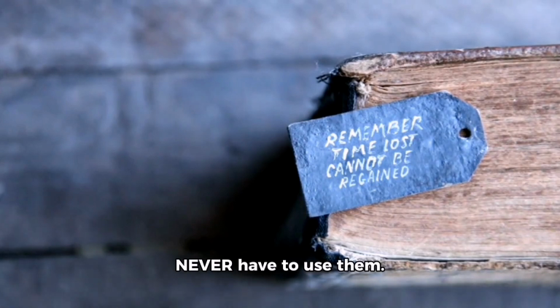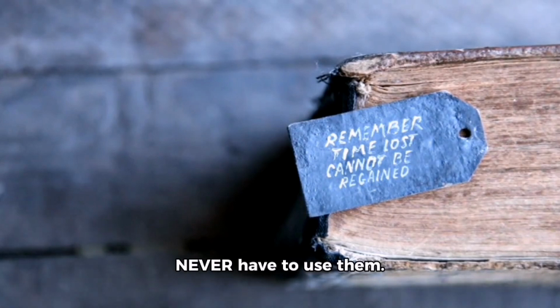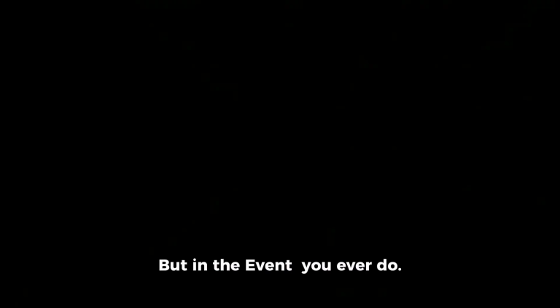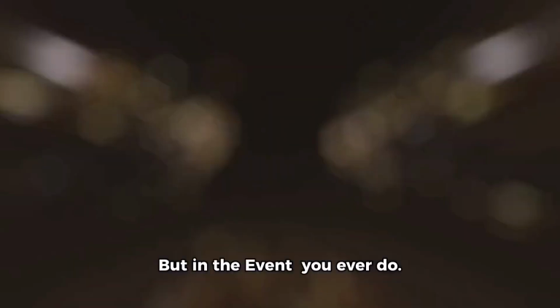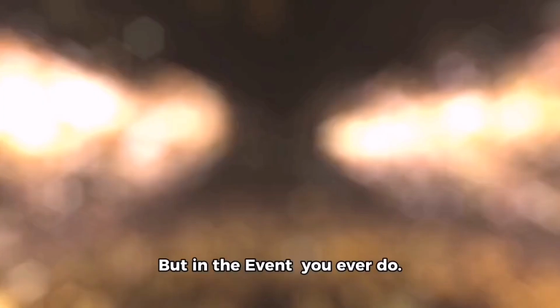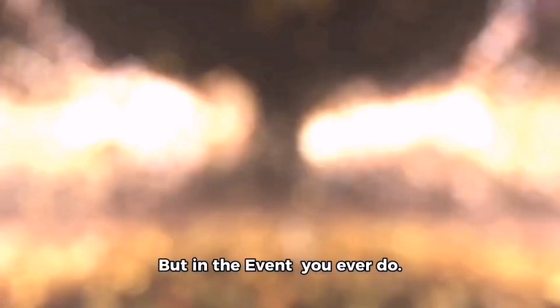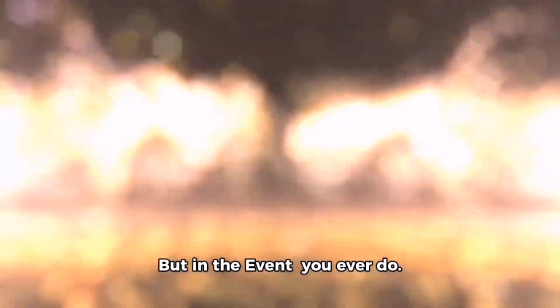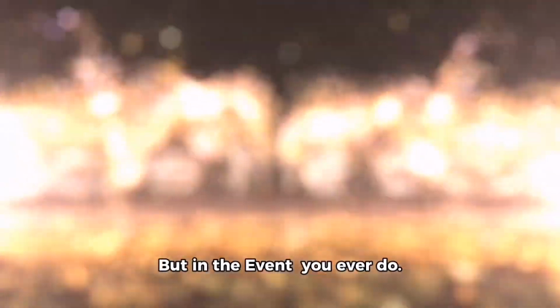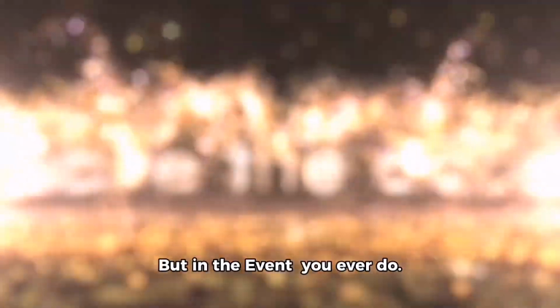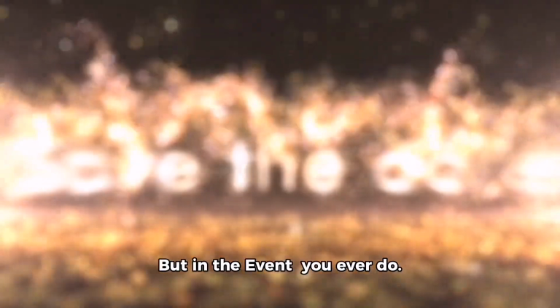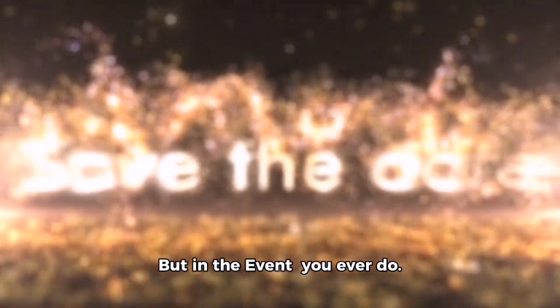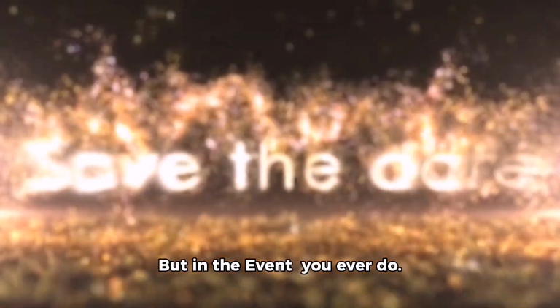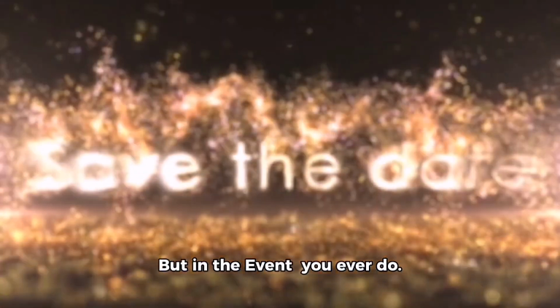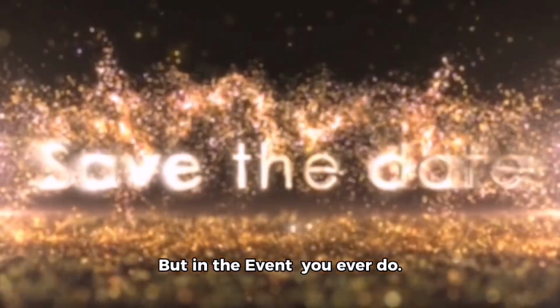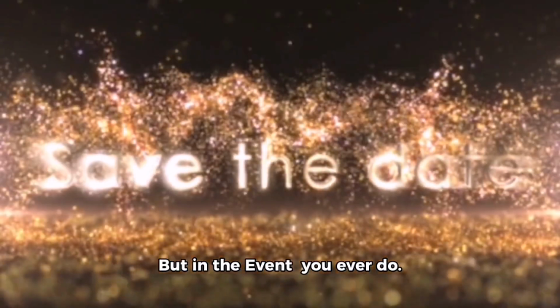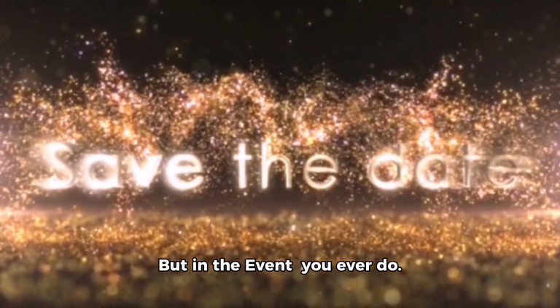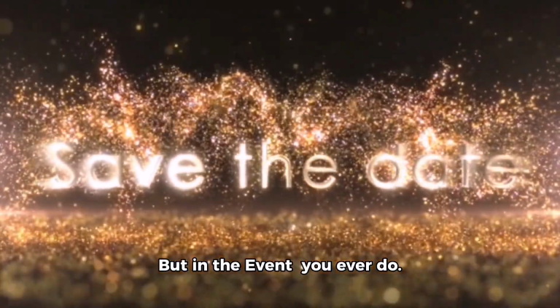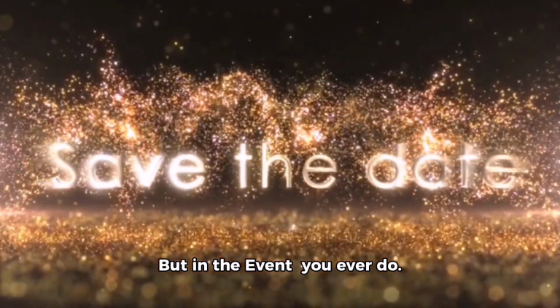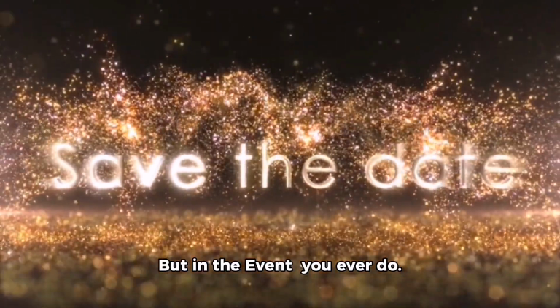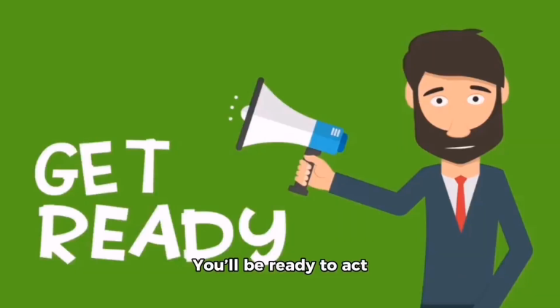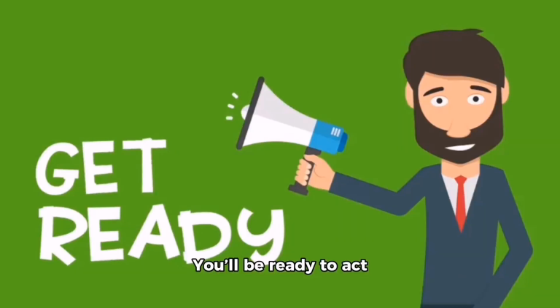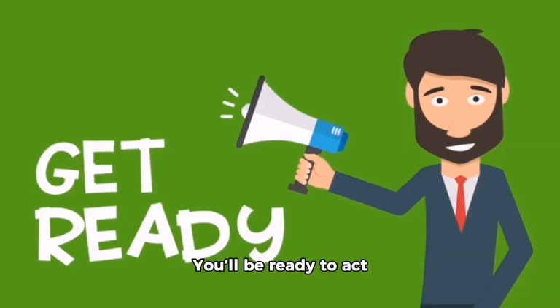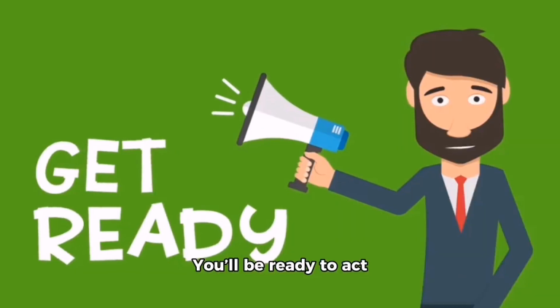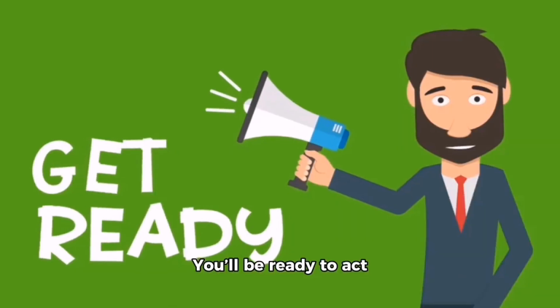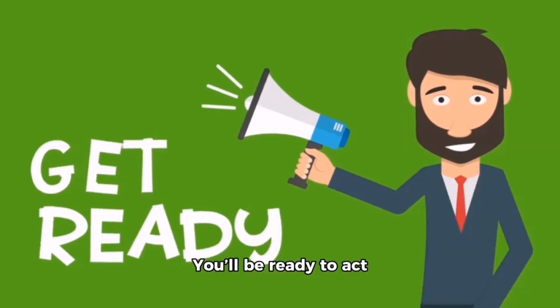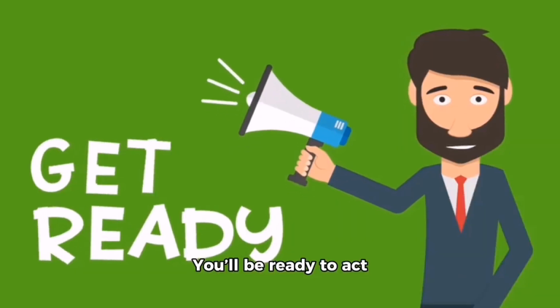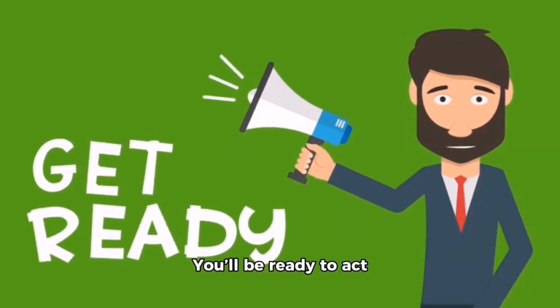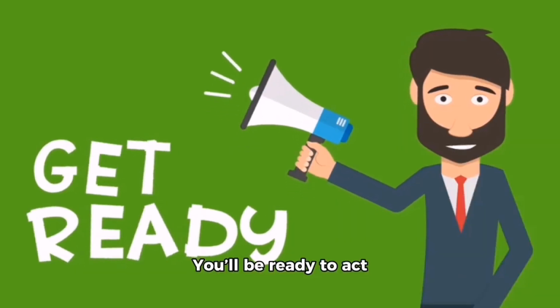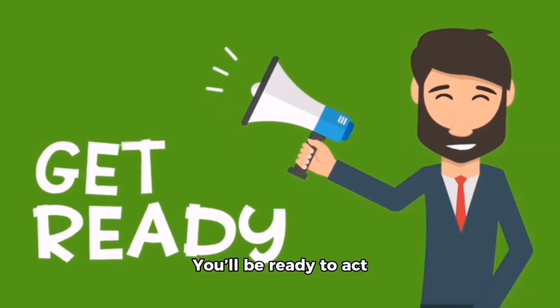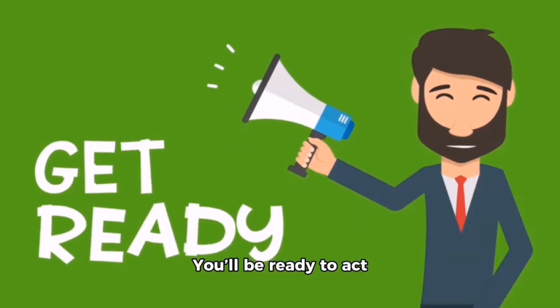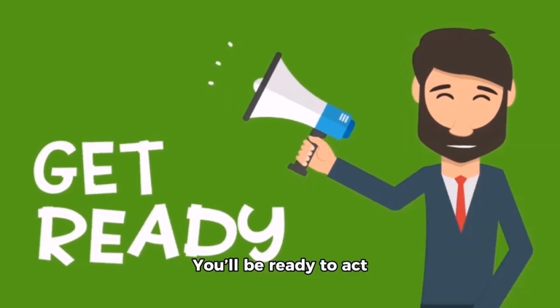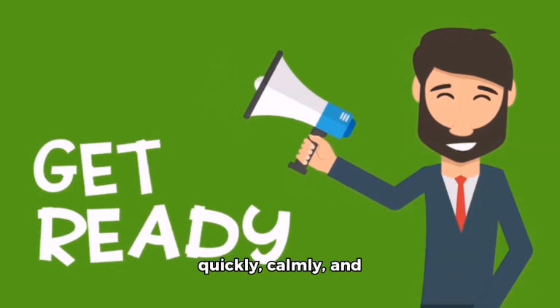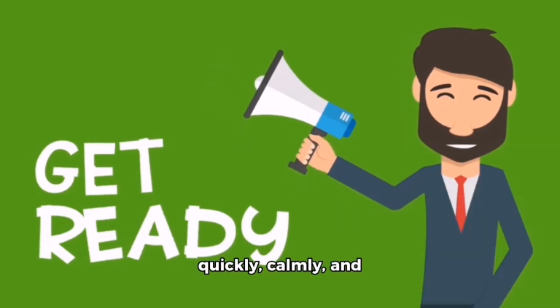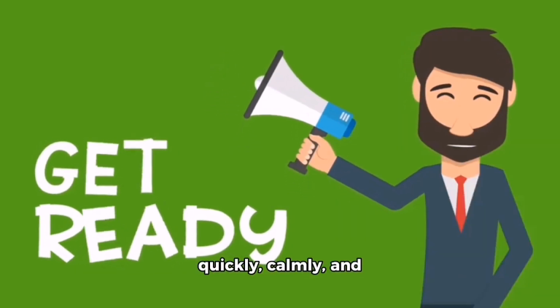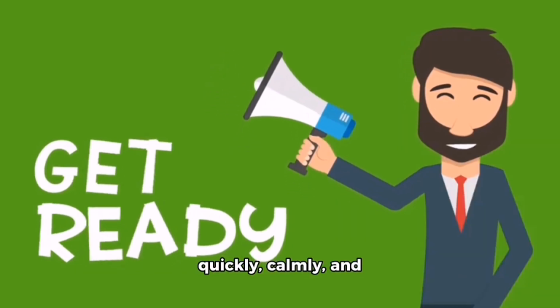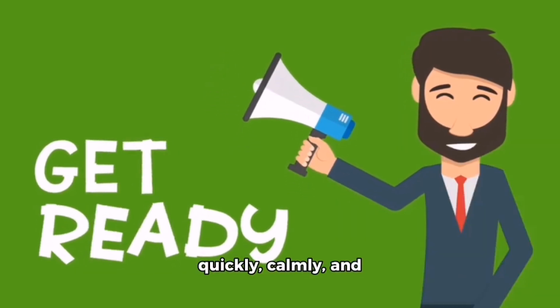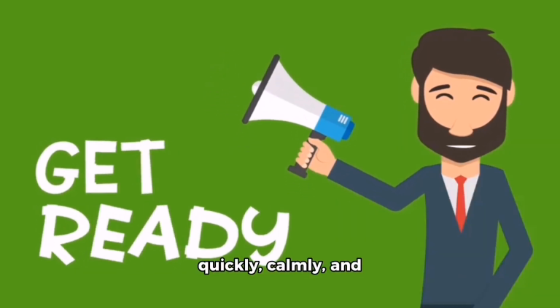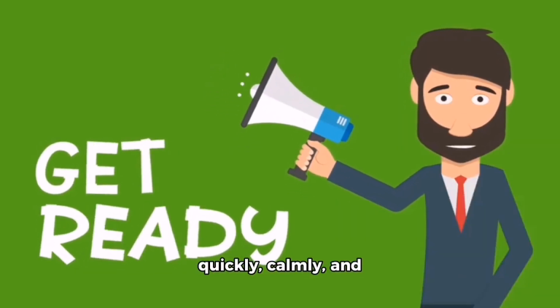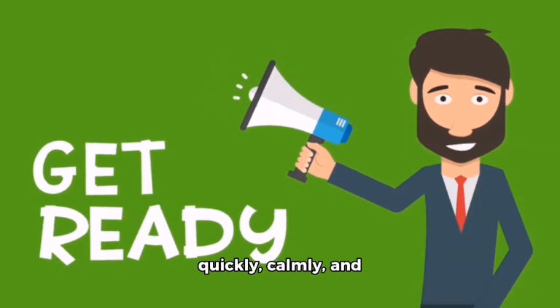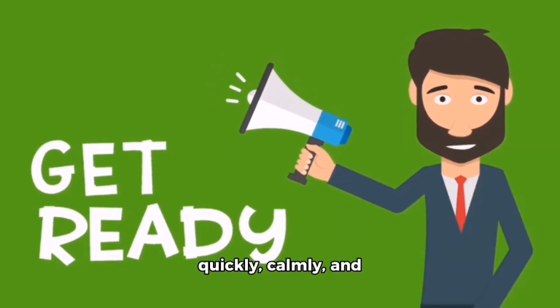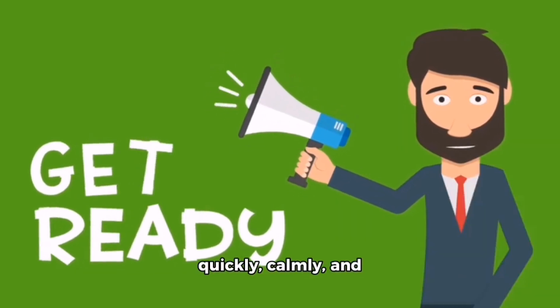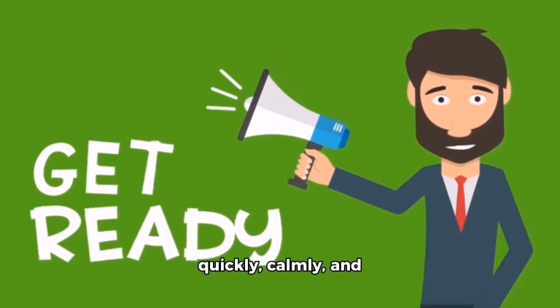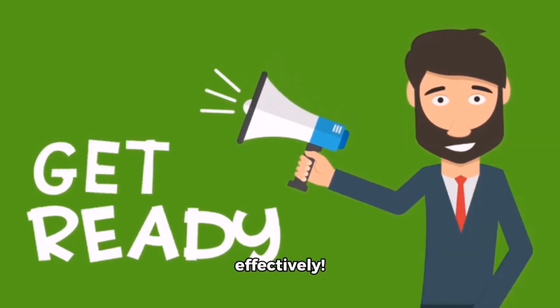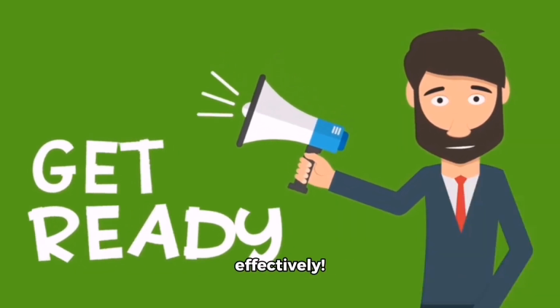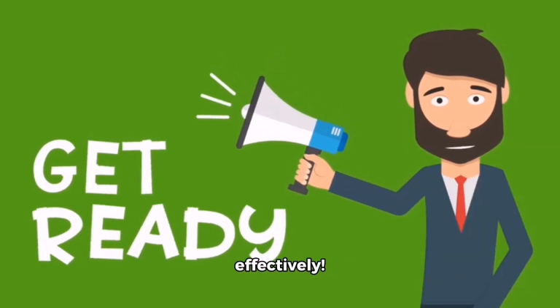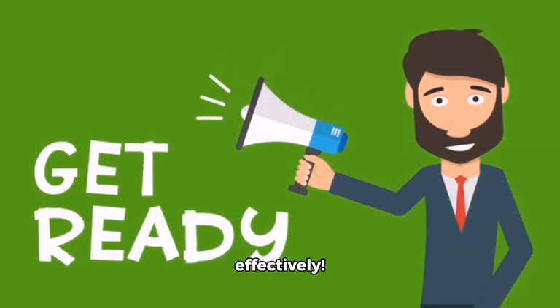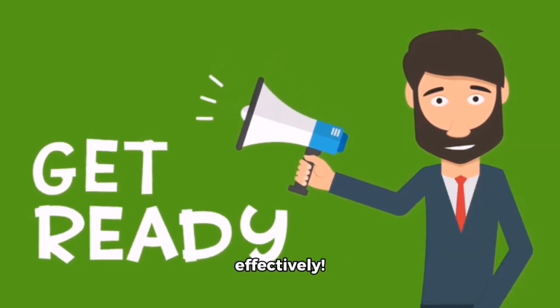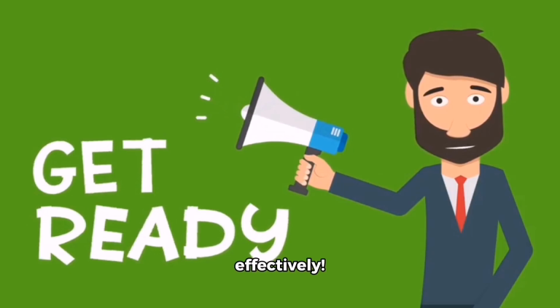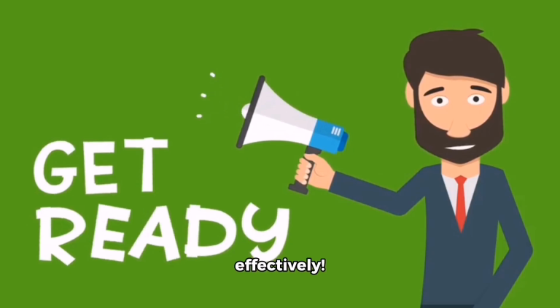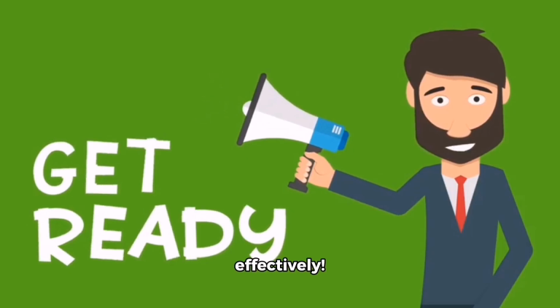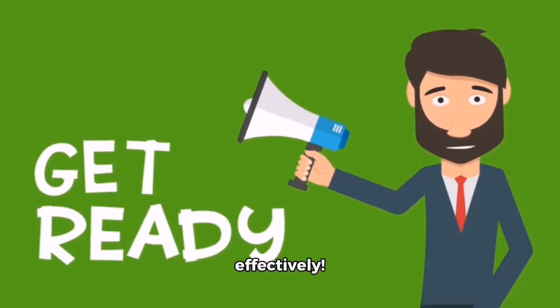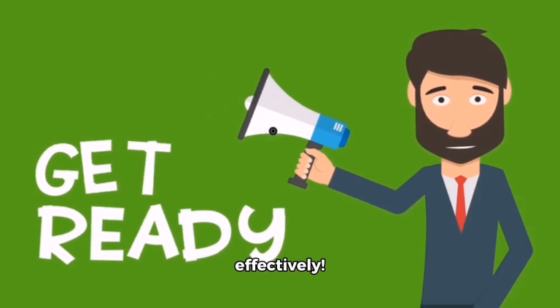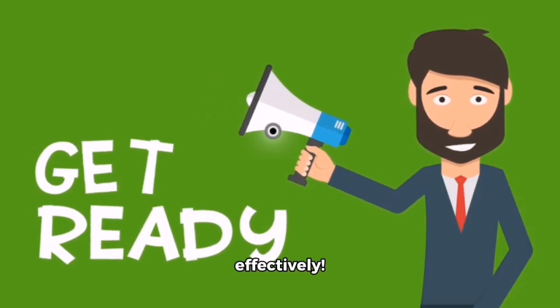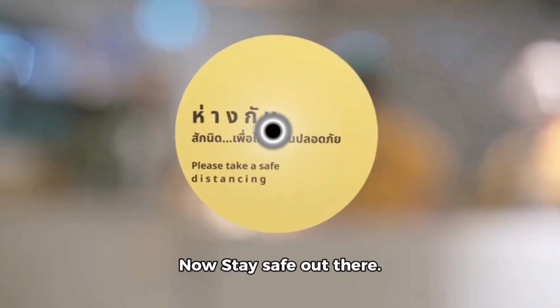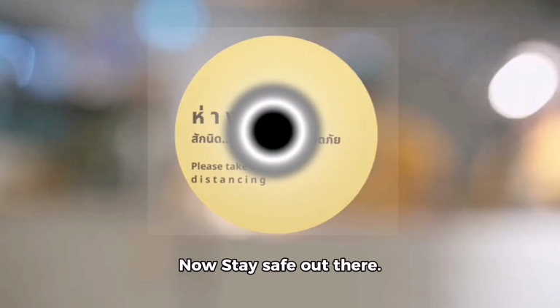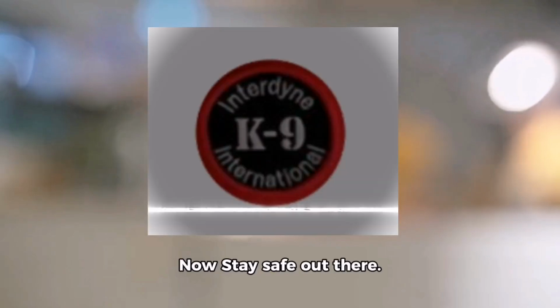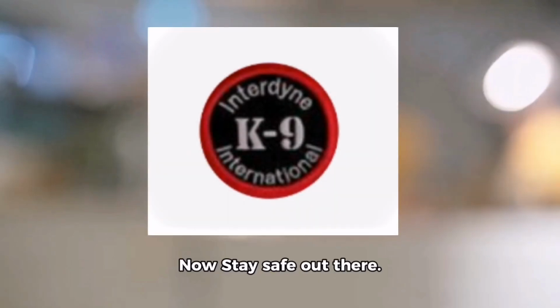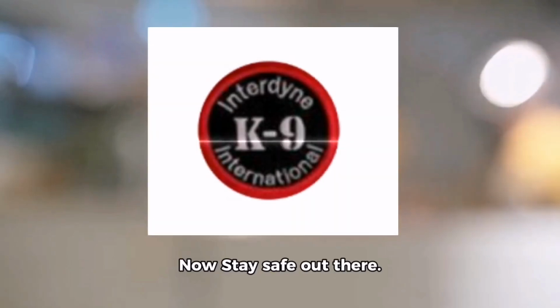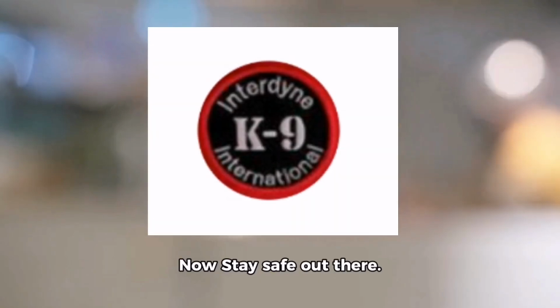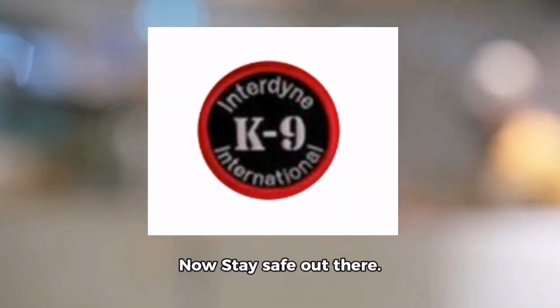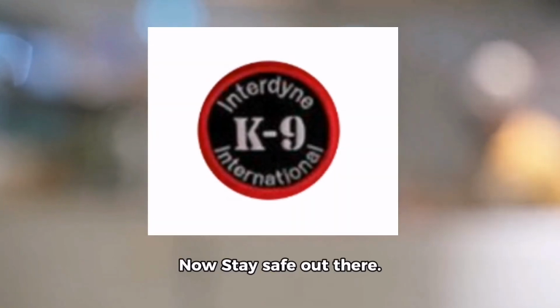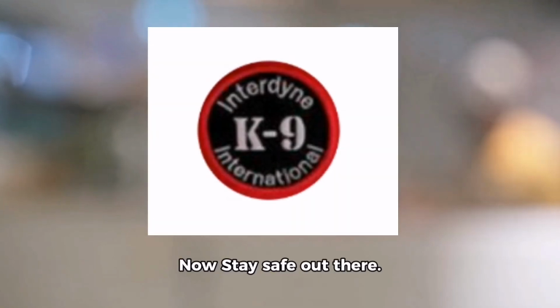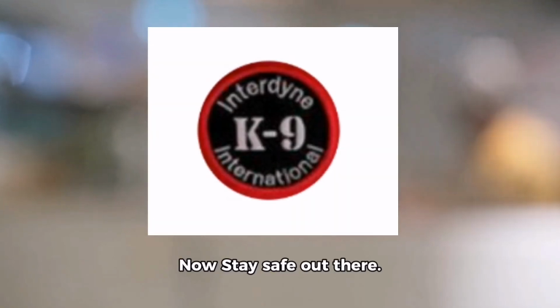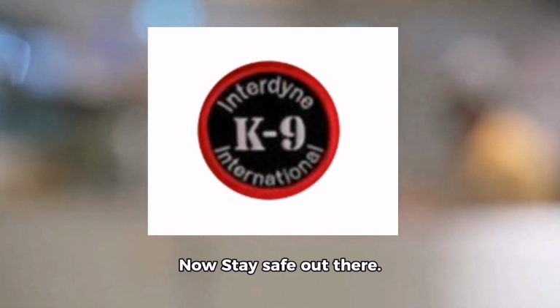Now stay safe out there. Like and subscribe to our channel so you won't miss any more important content like this.